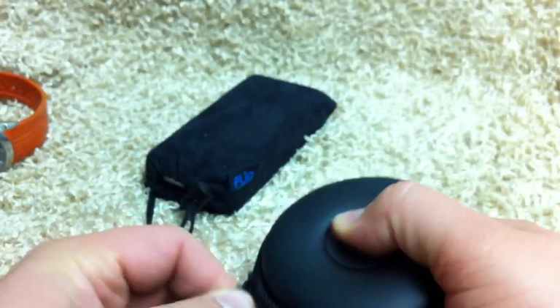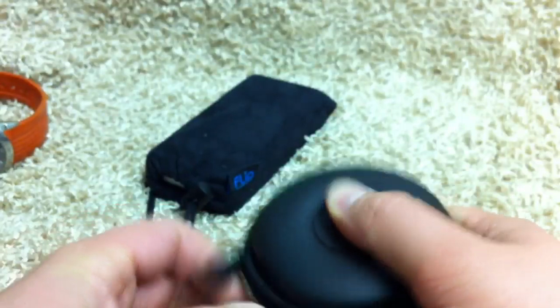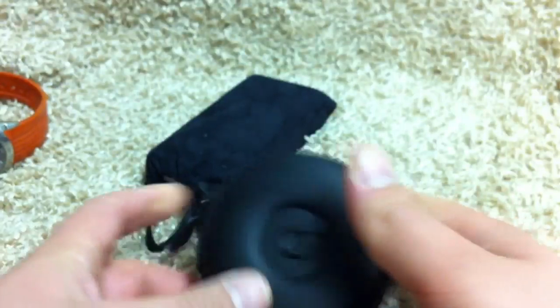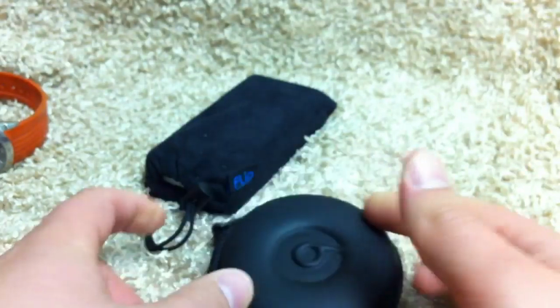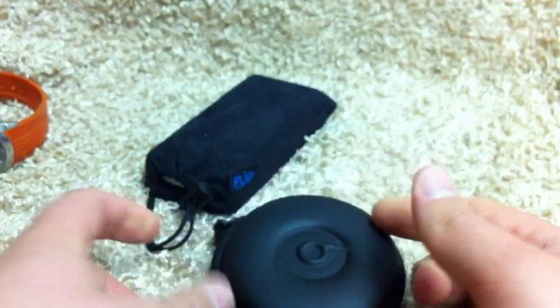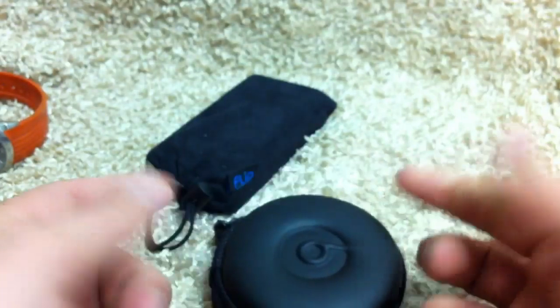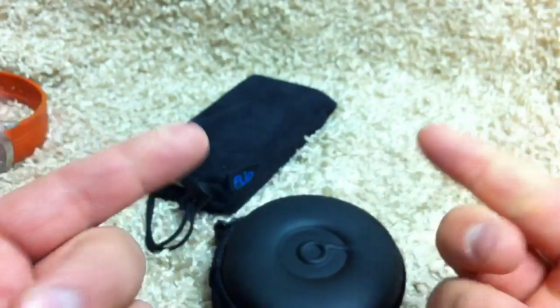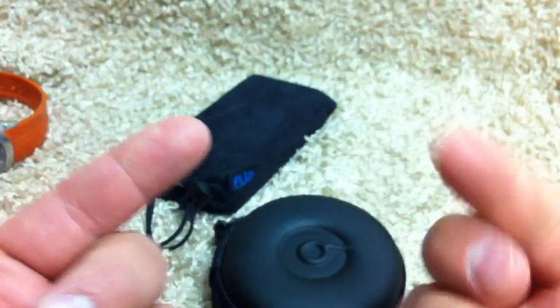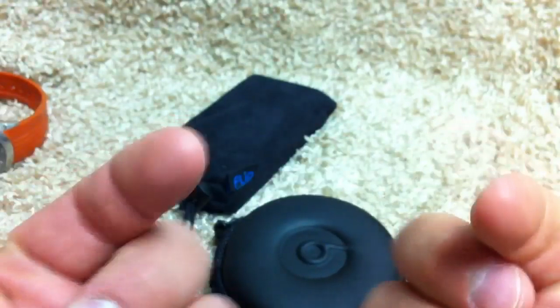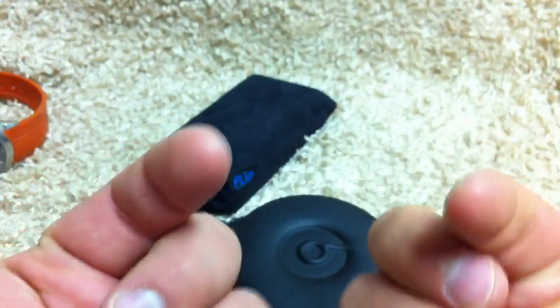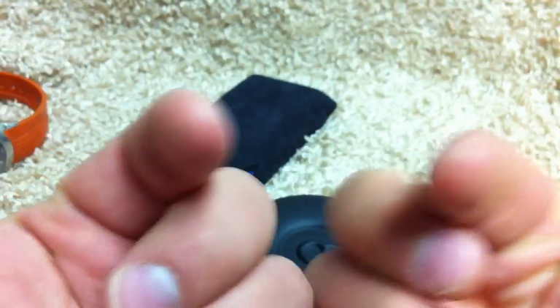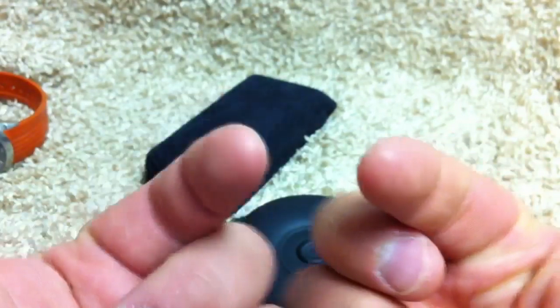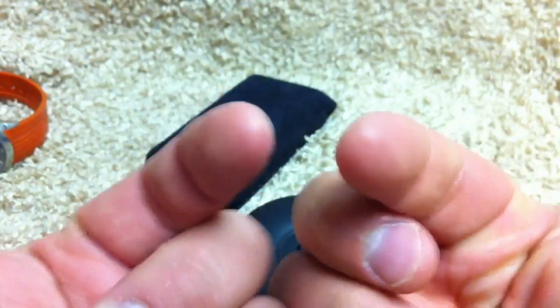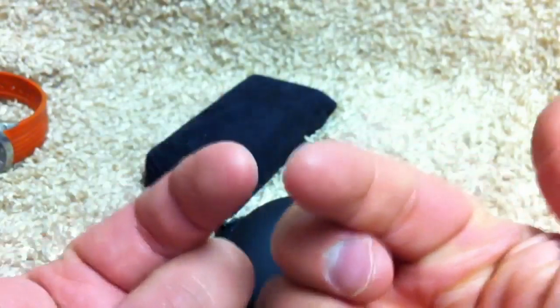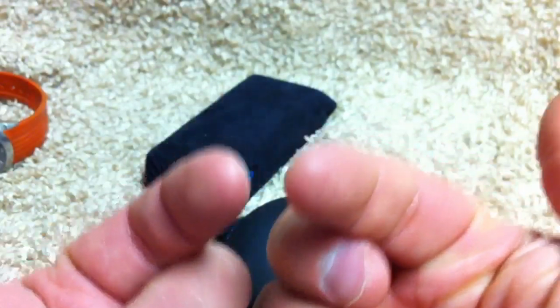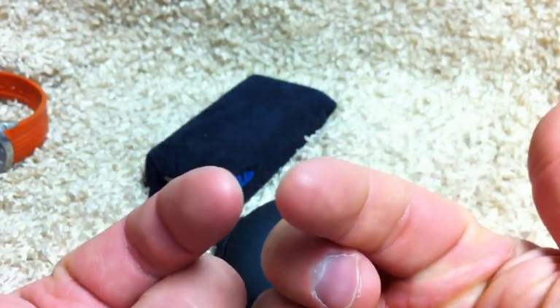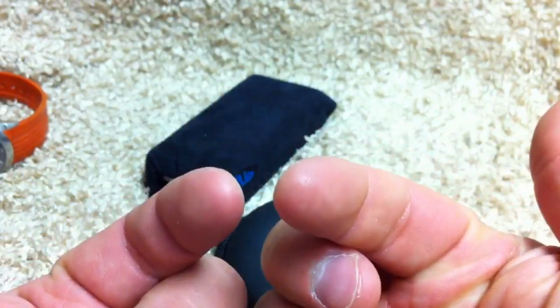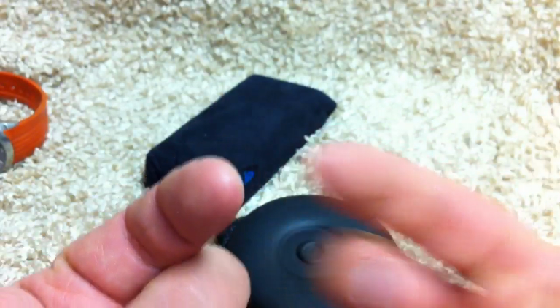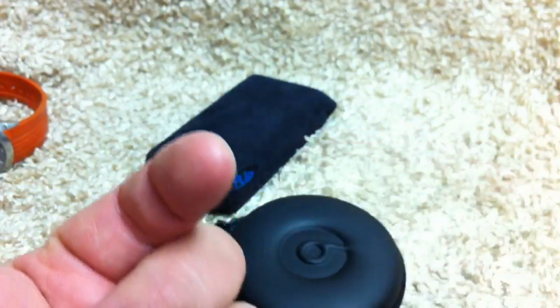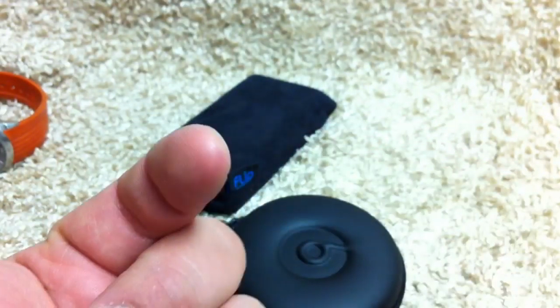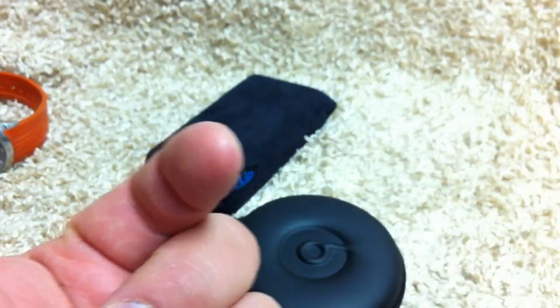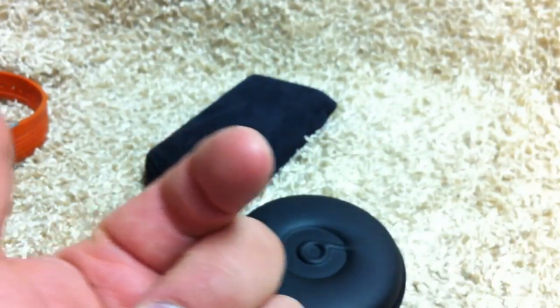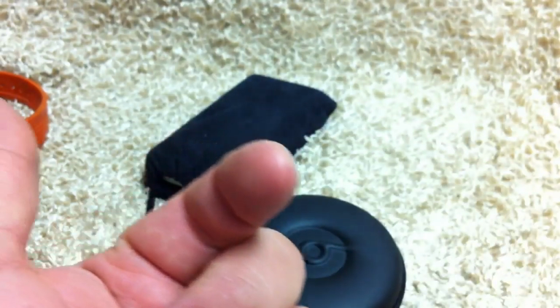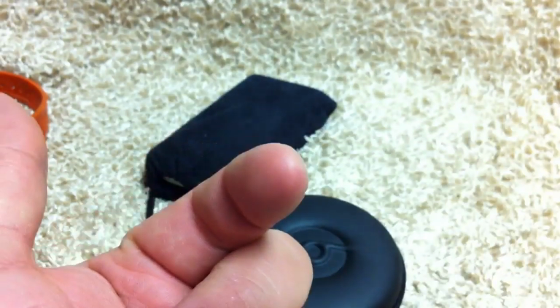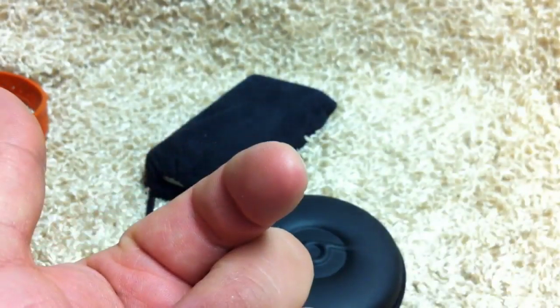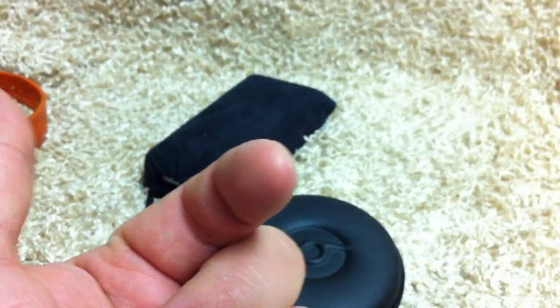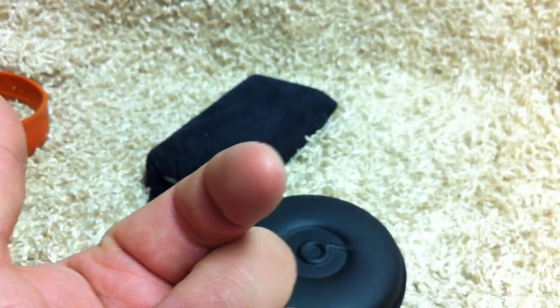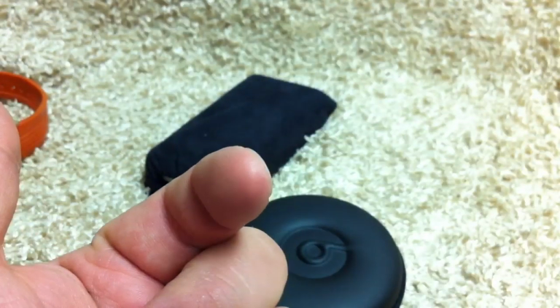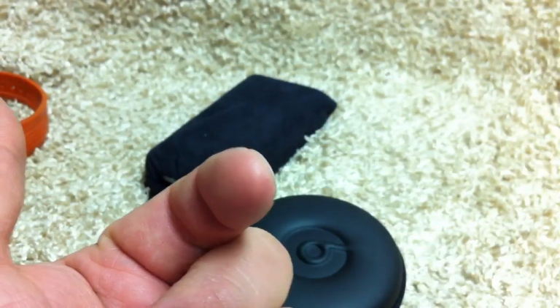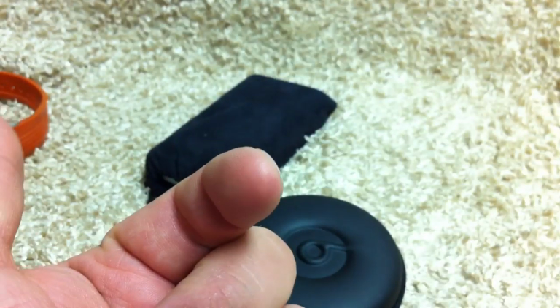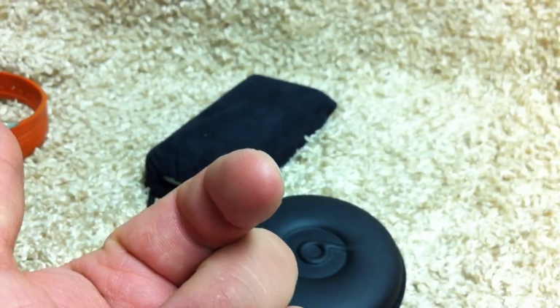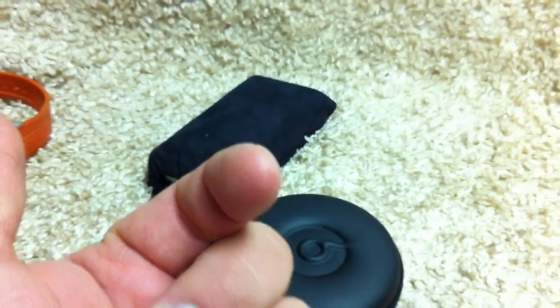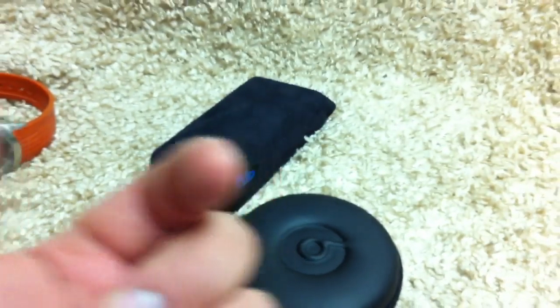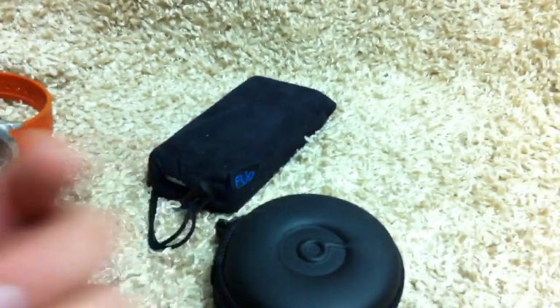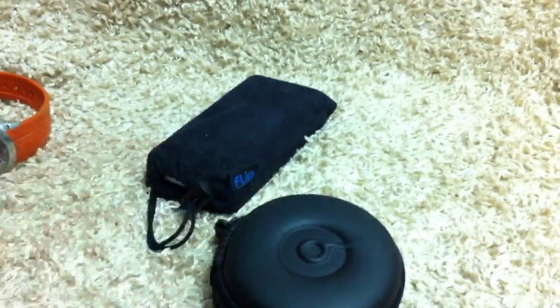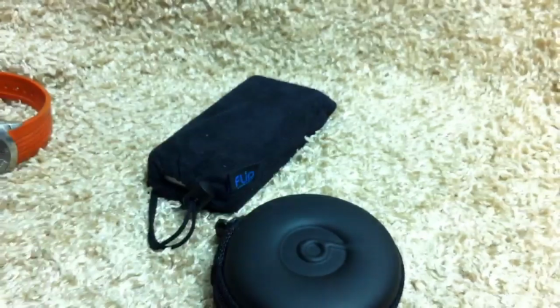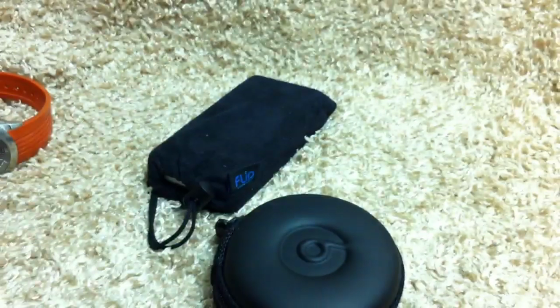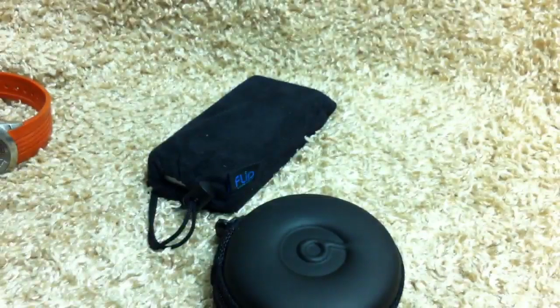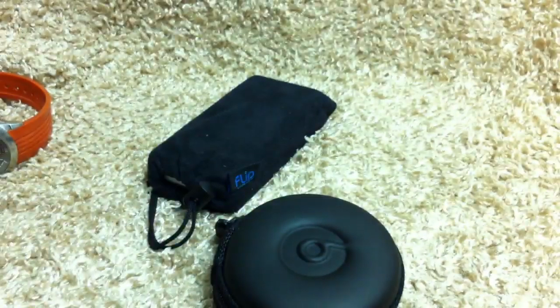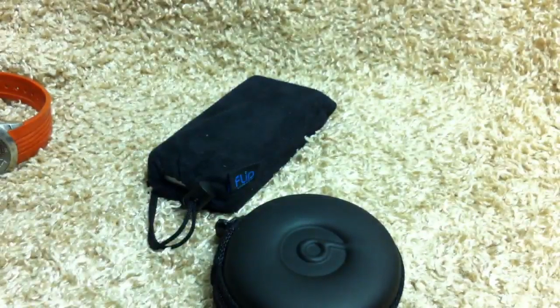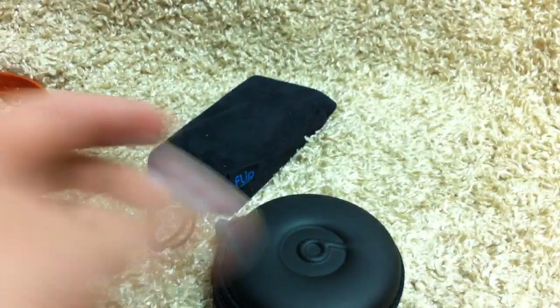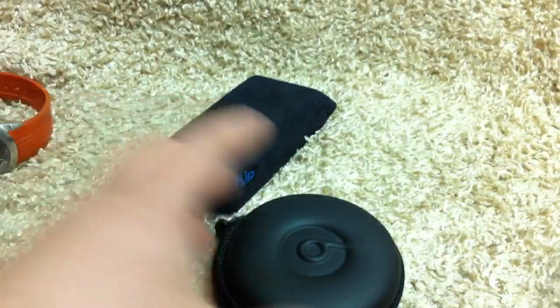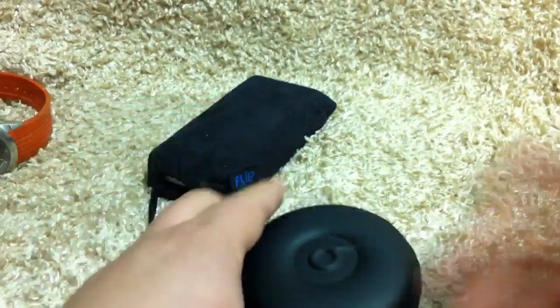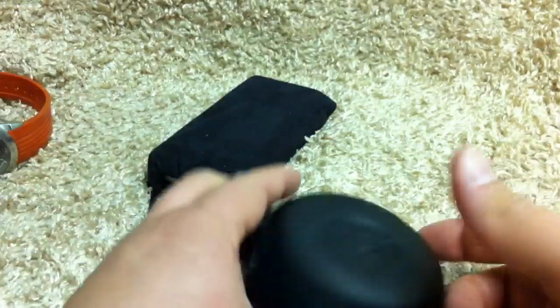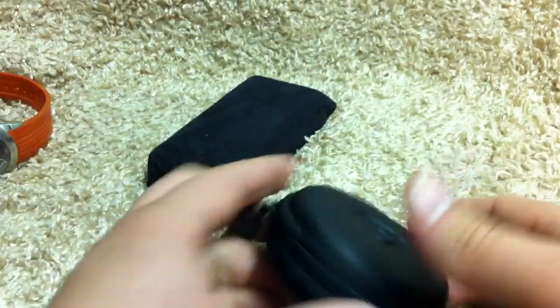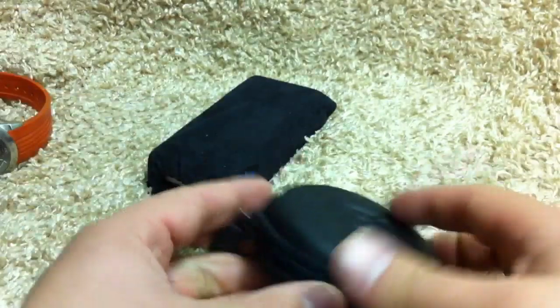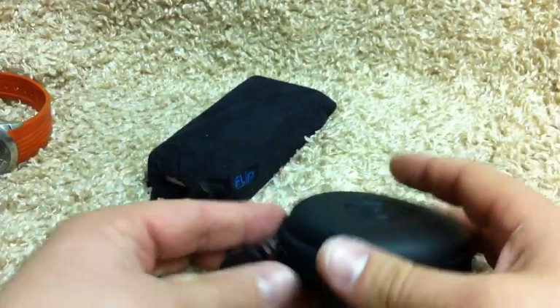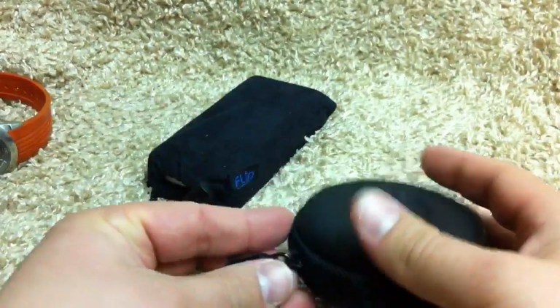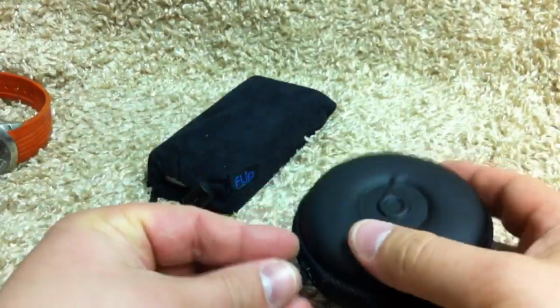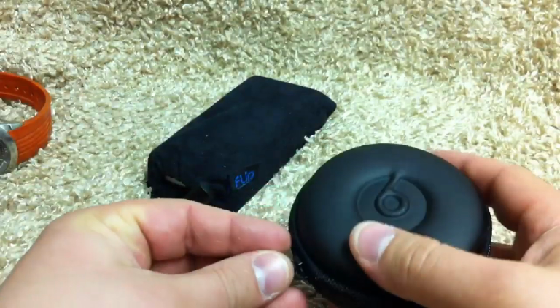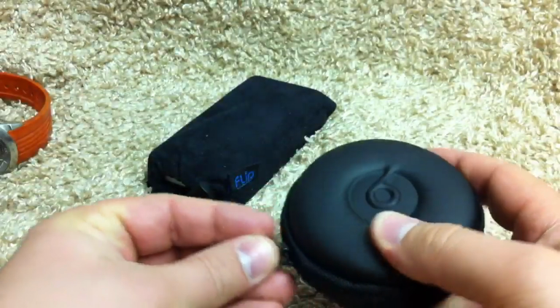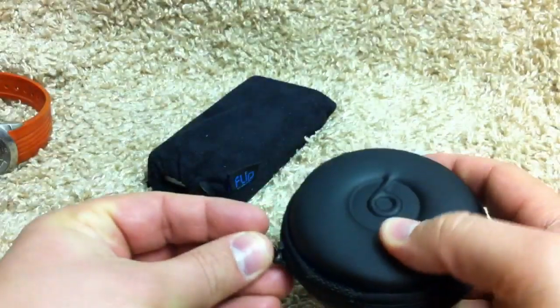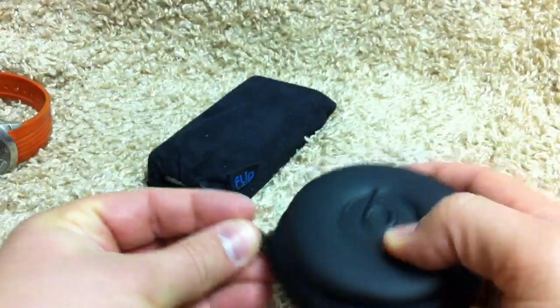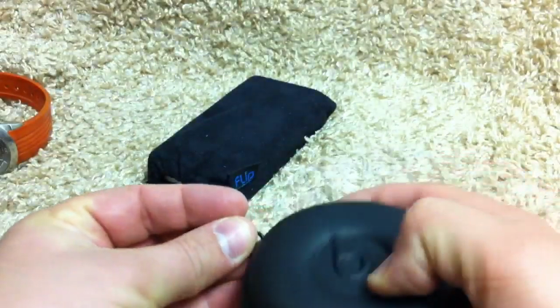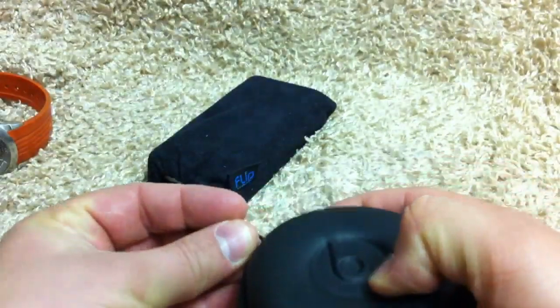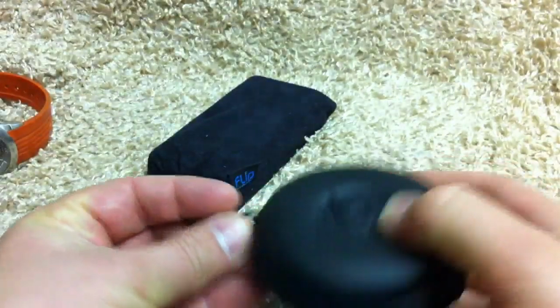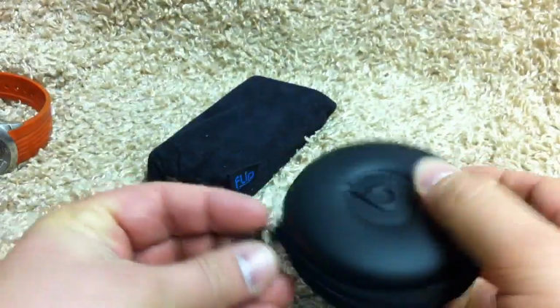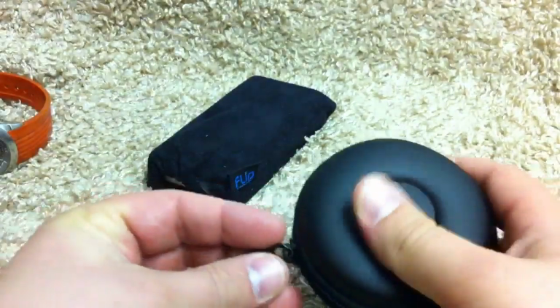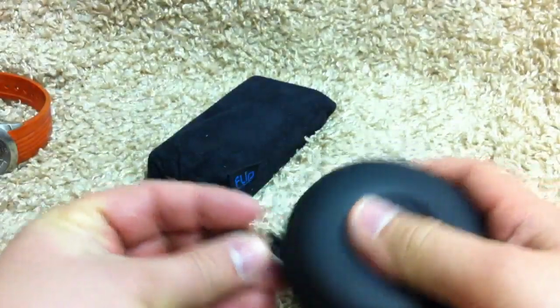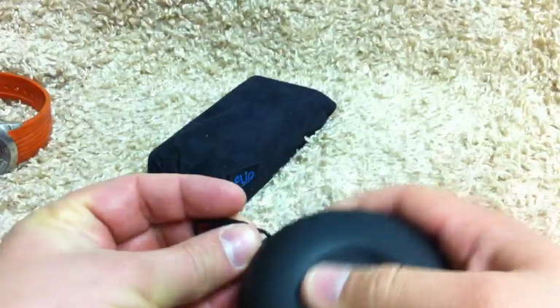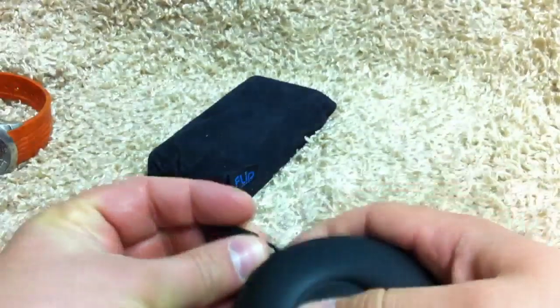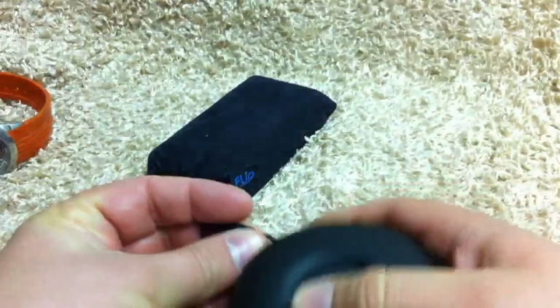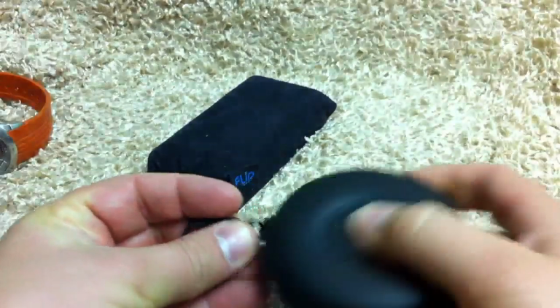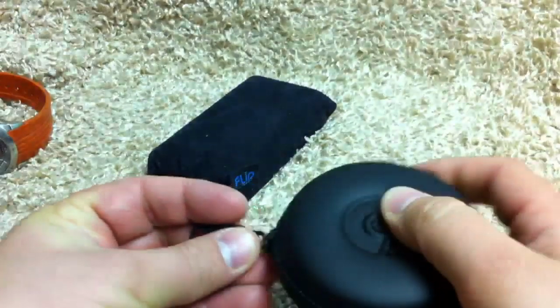And obviously my iPhone, which I'm filming on right now — the iPhone 4. In my pocket as well, left front pocket.